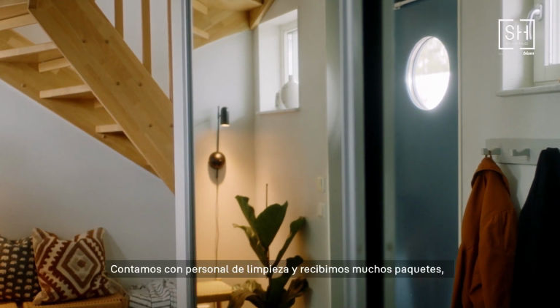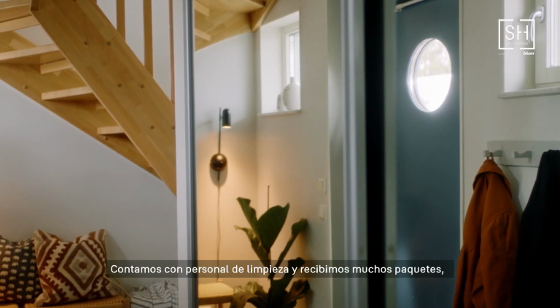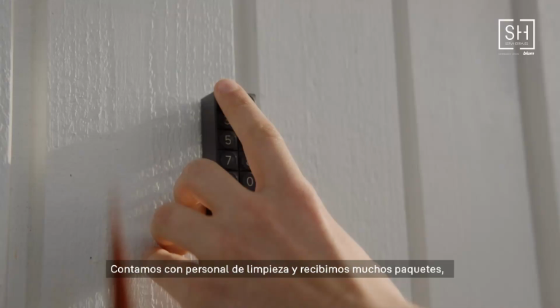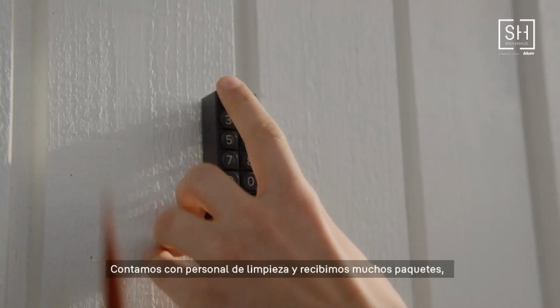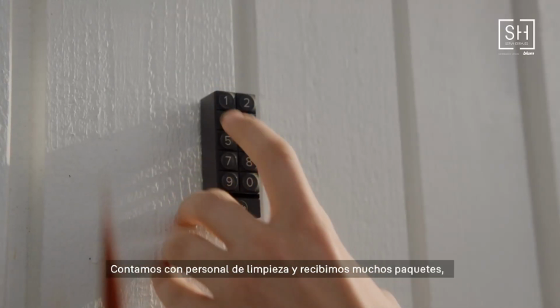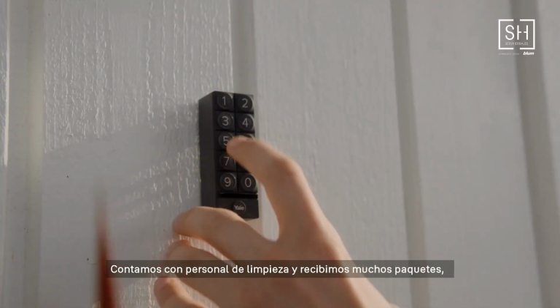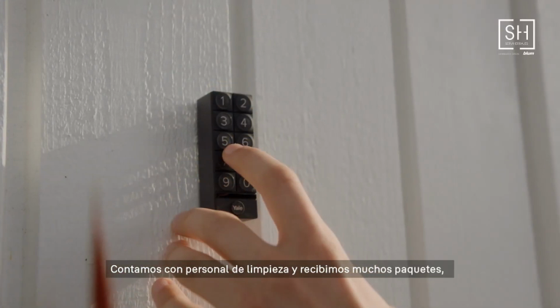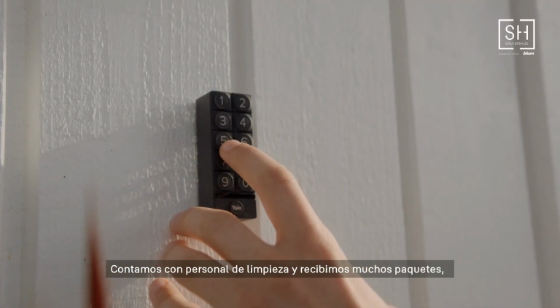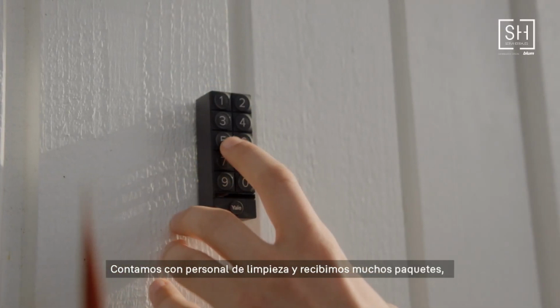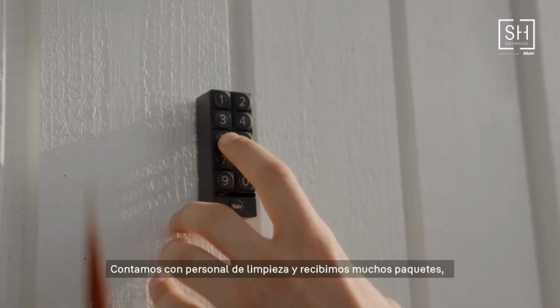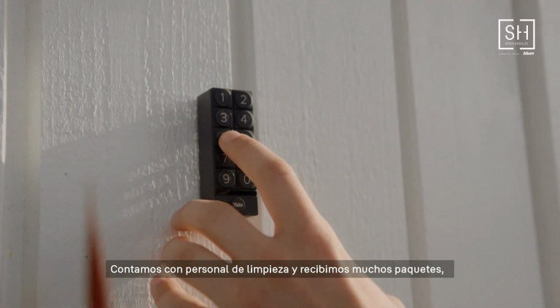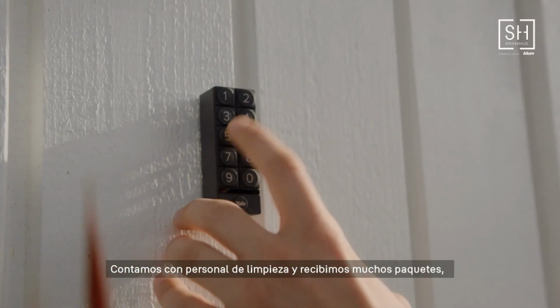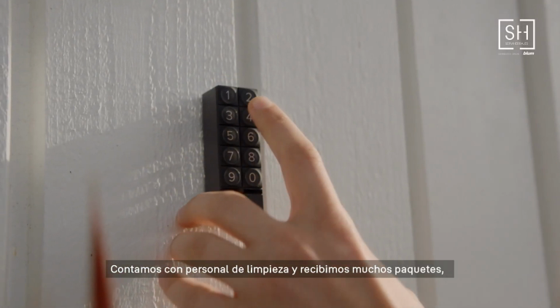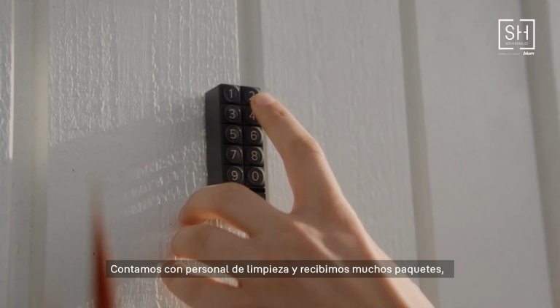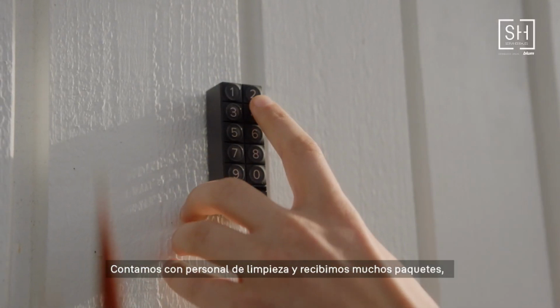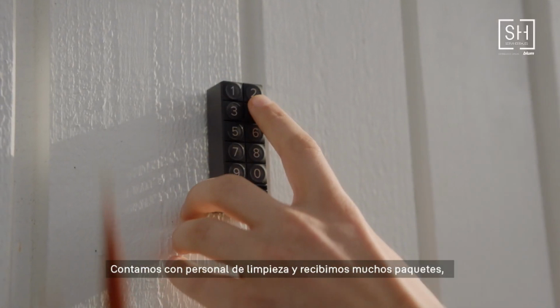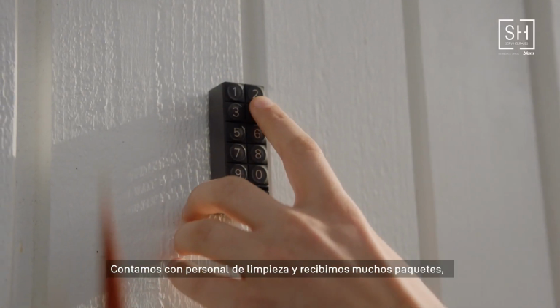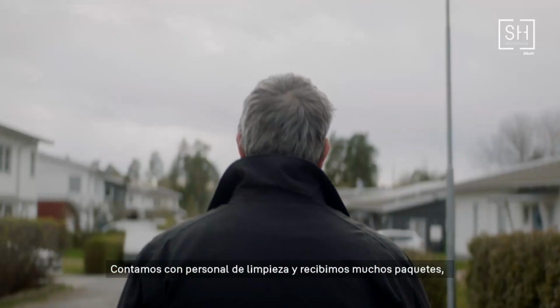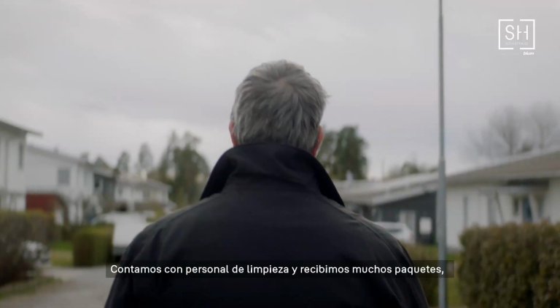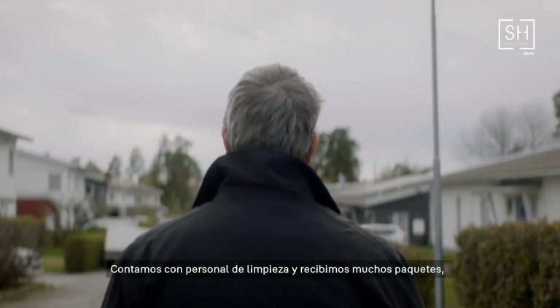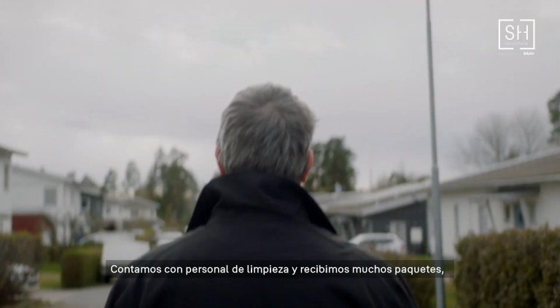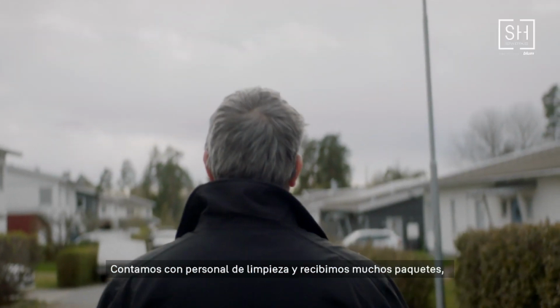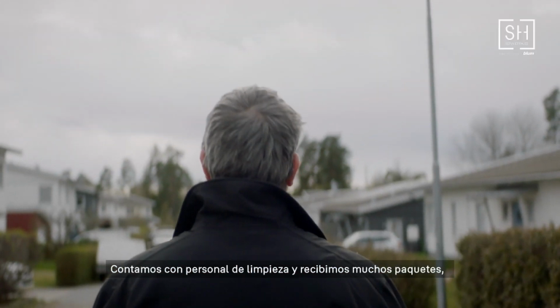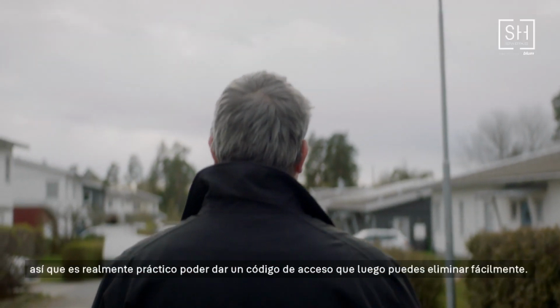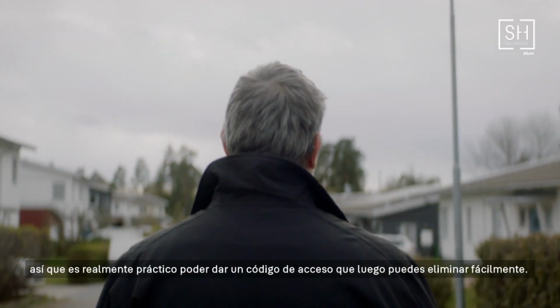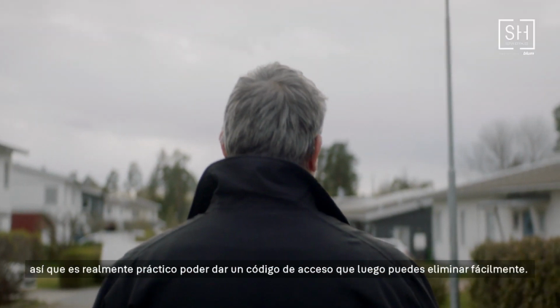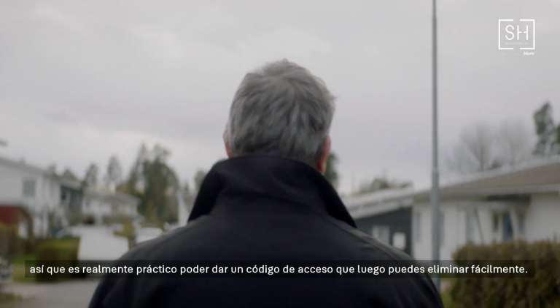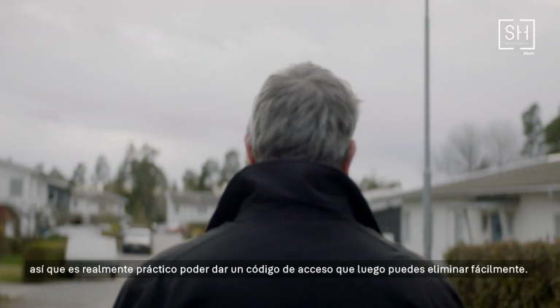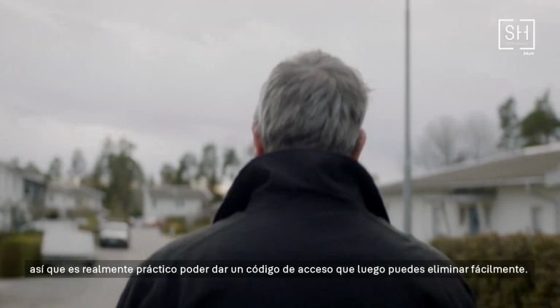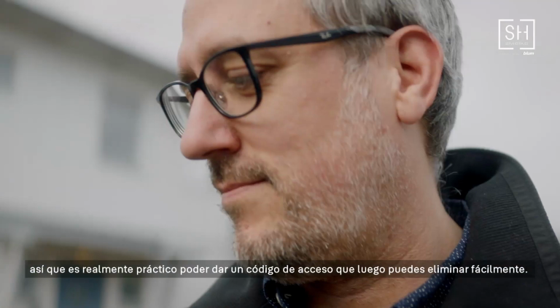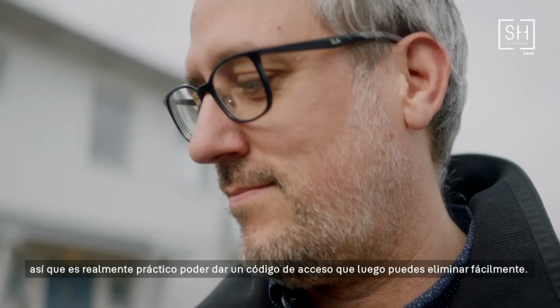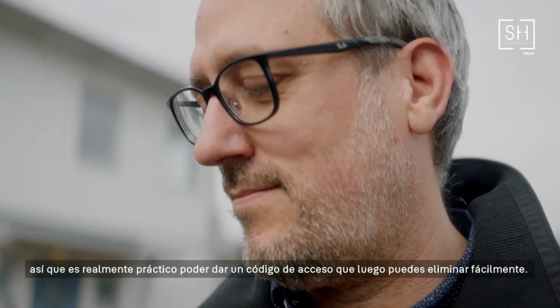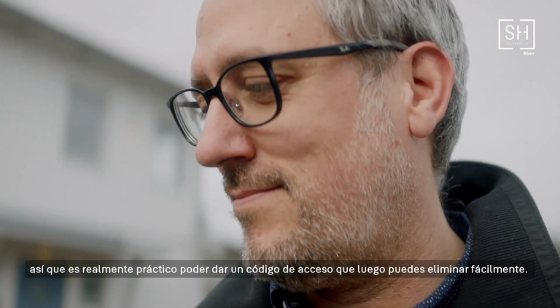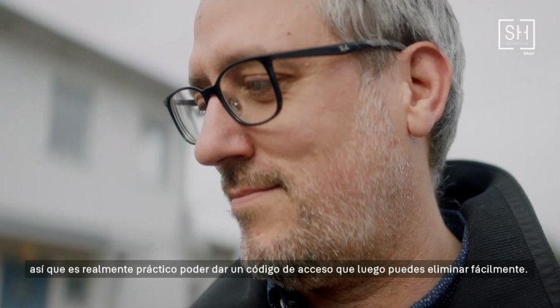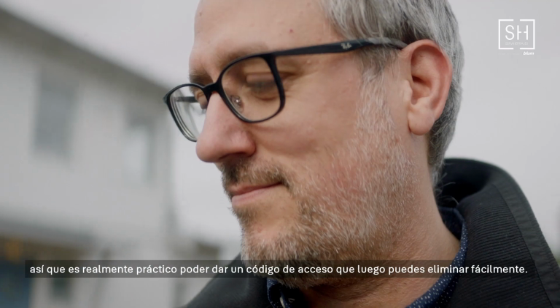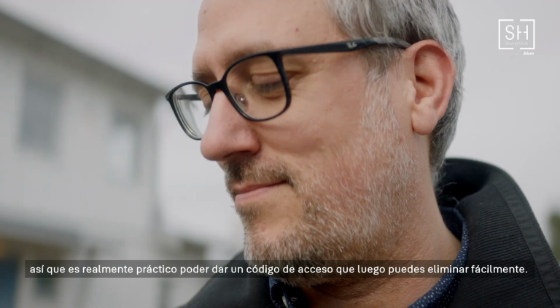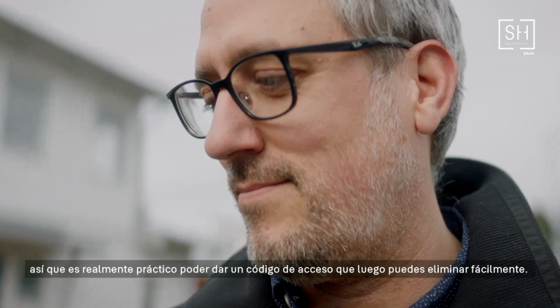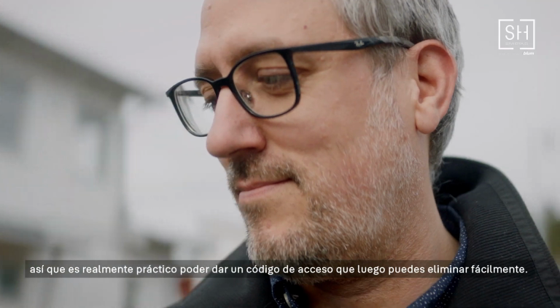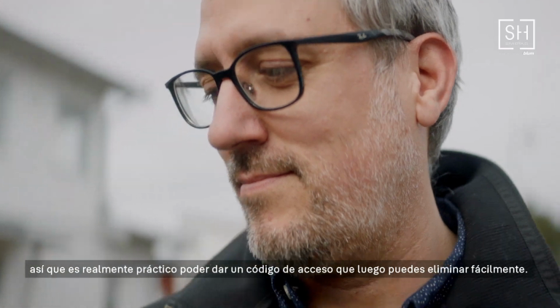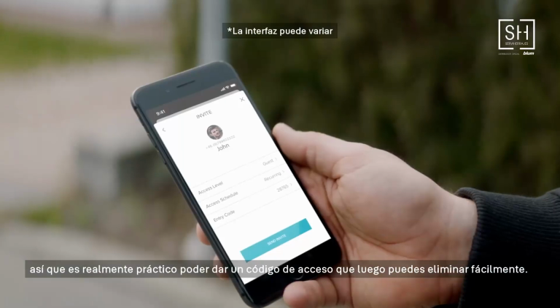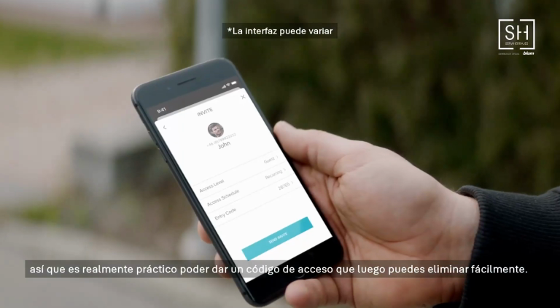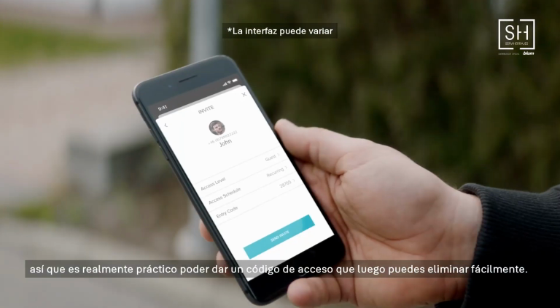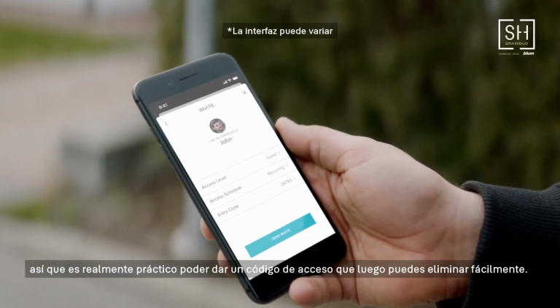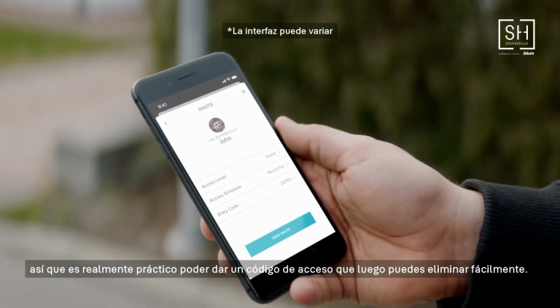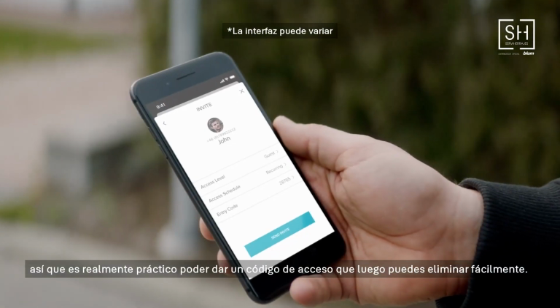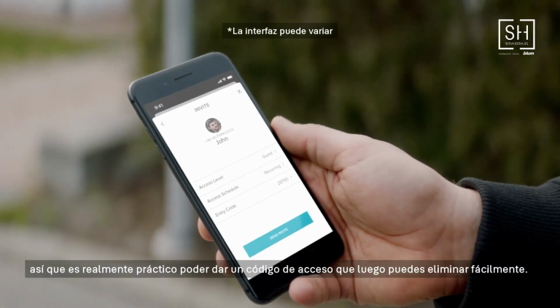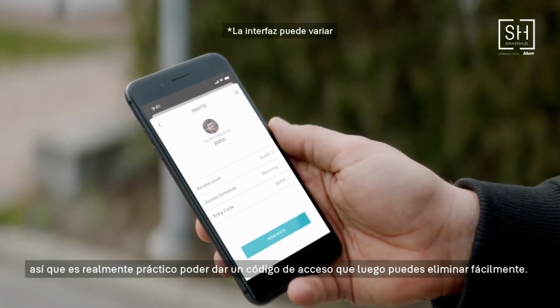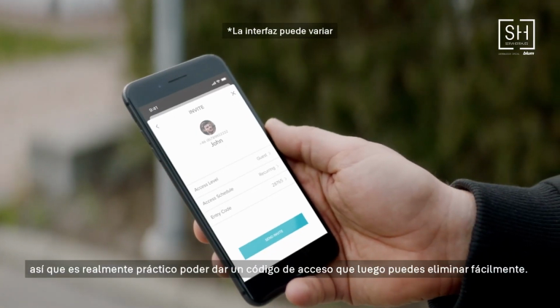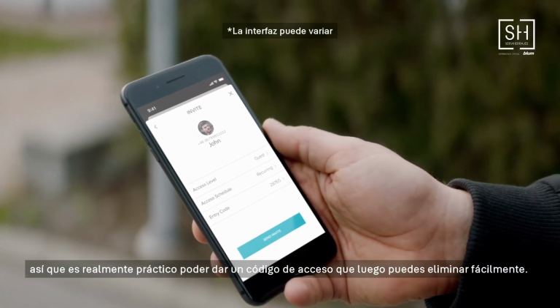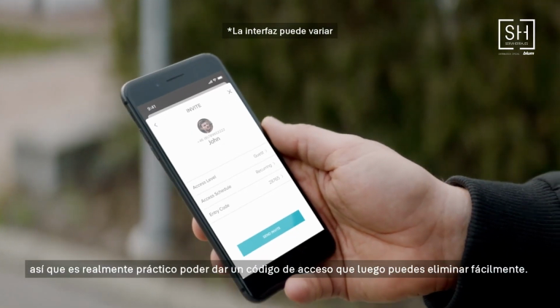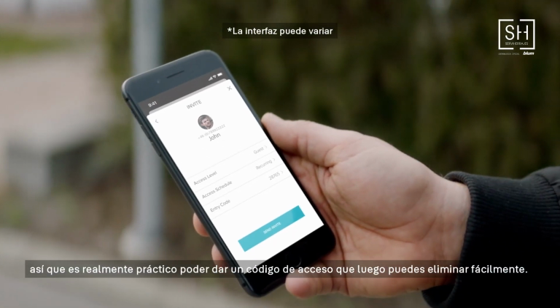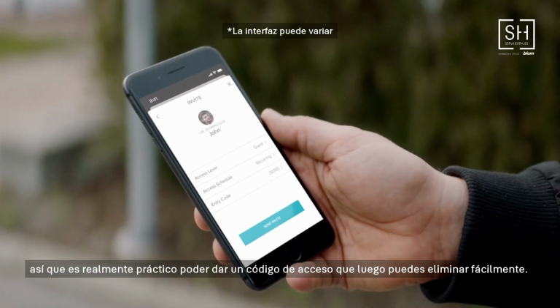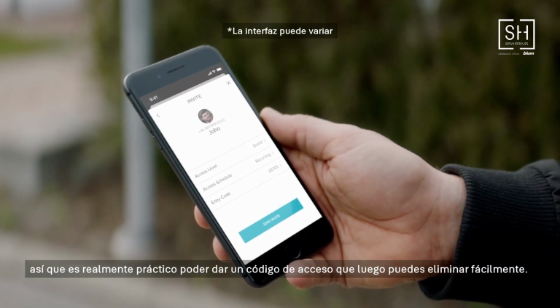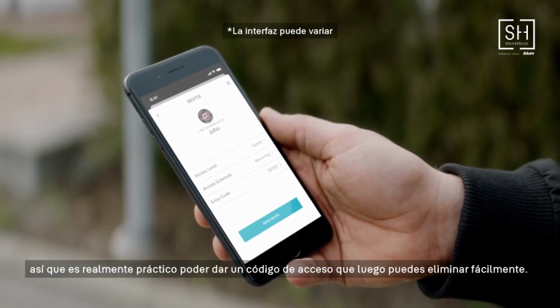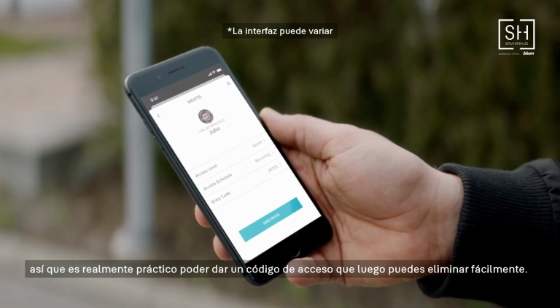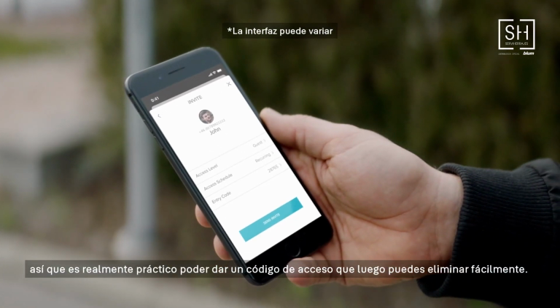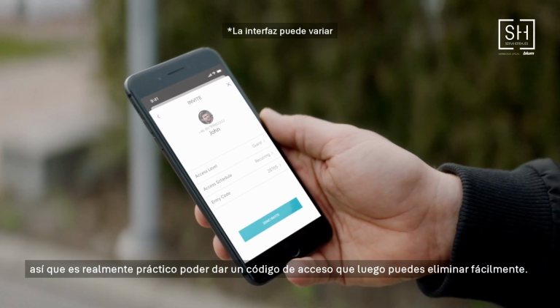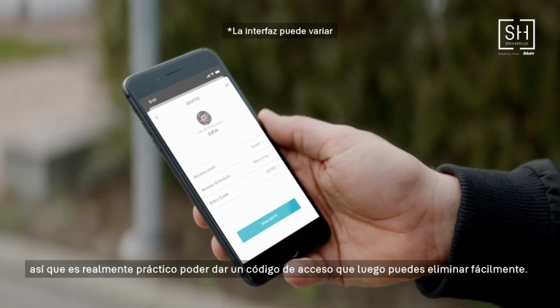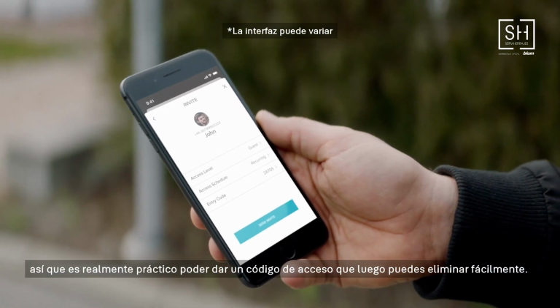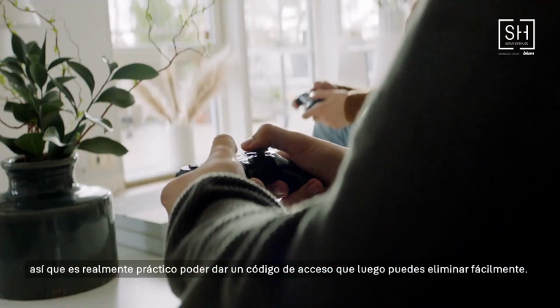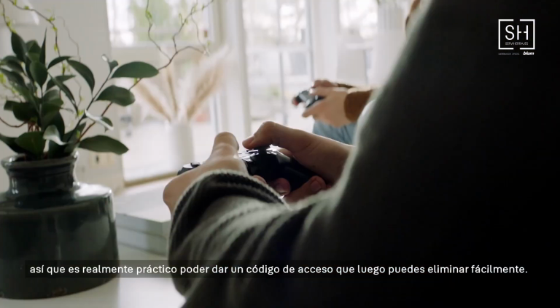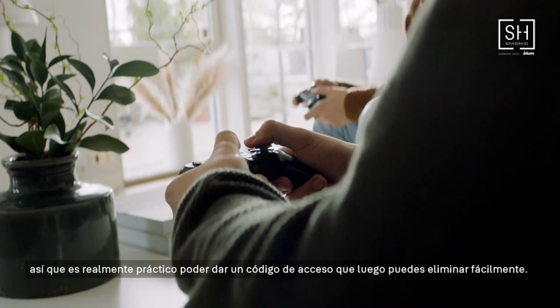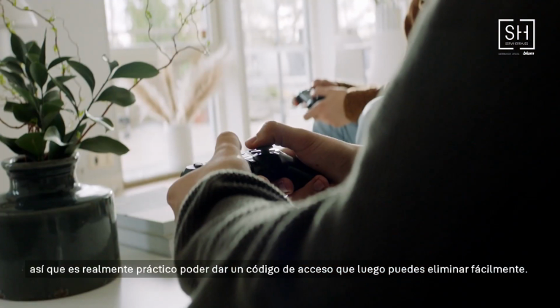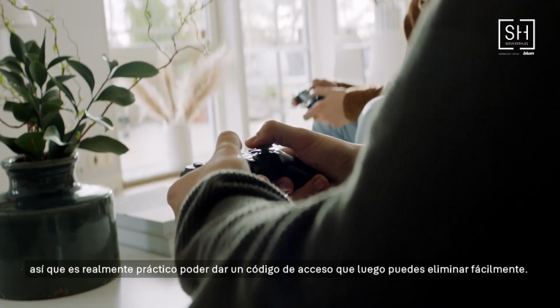We have cleaning people and a lot of deliveries, so it's nice to be able to give out a code that you can easily then erase.